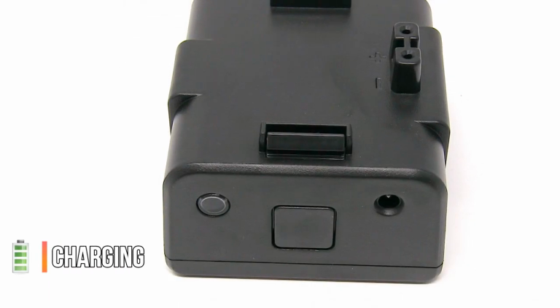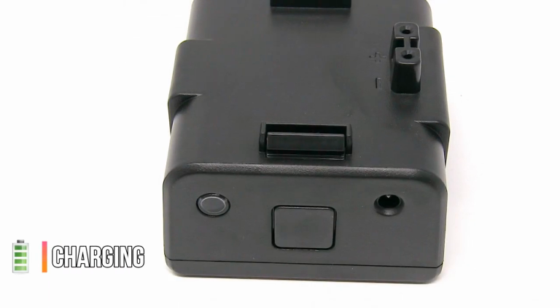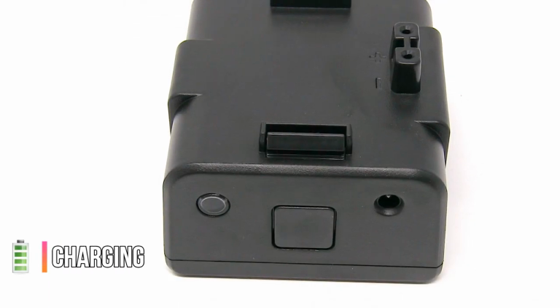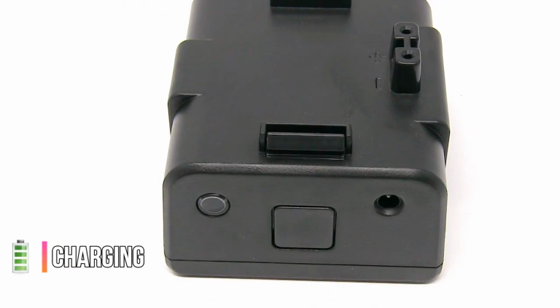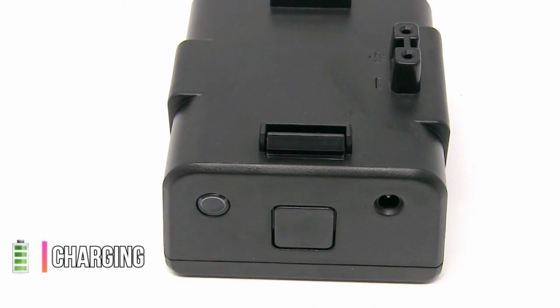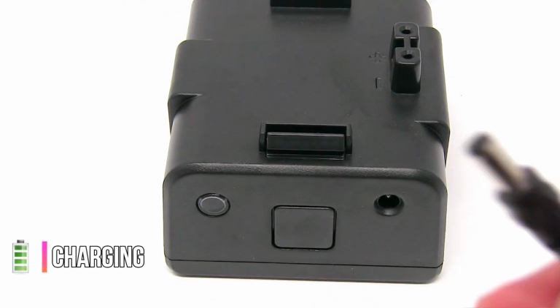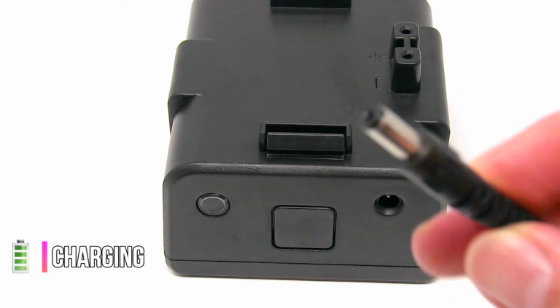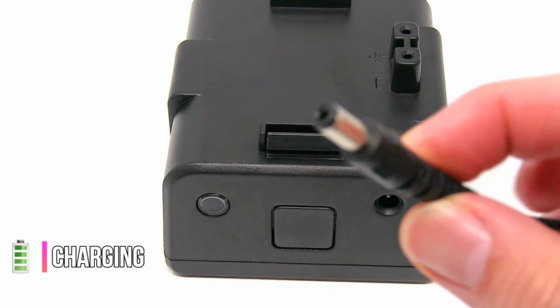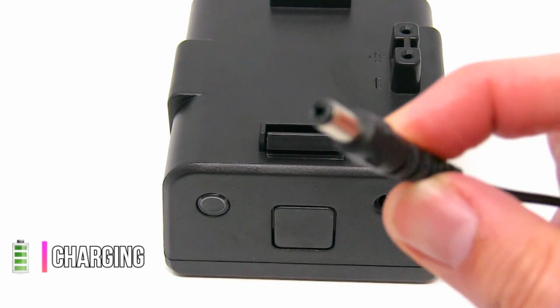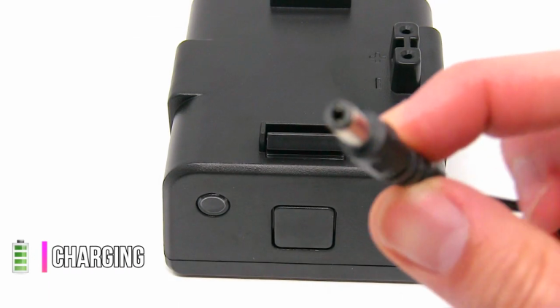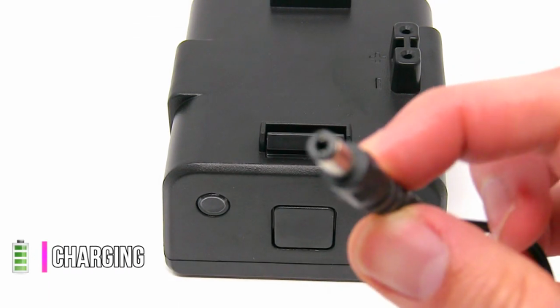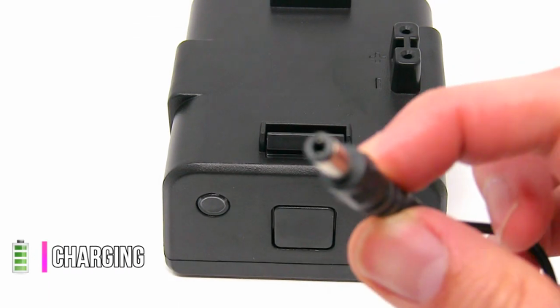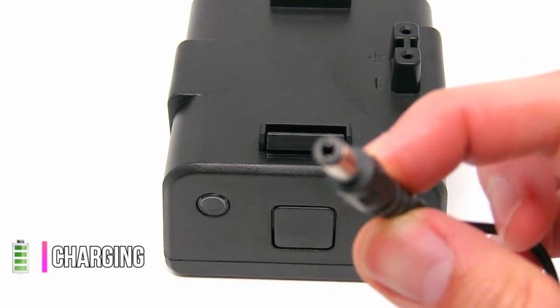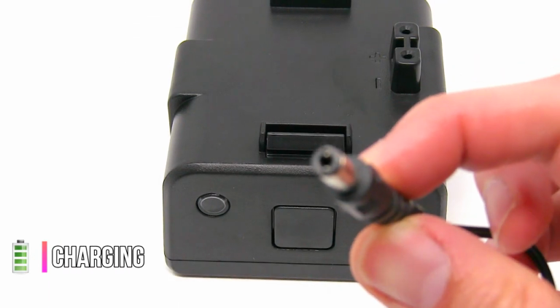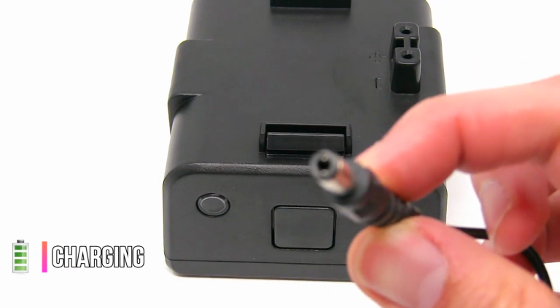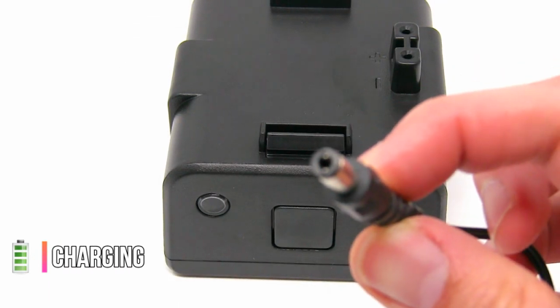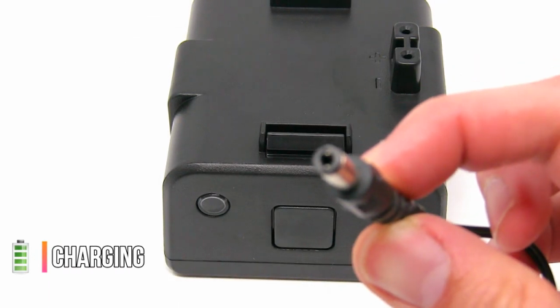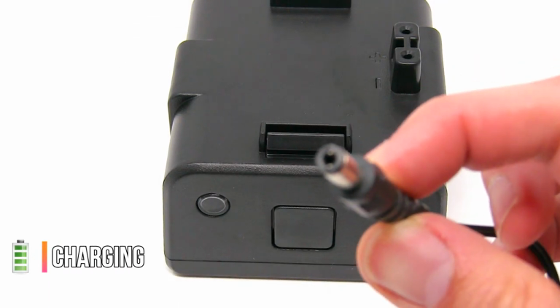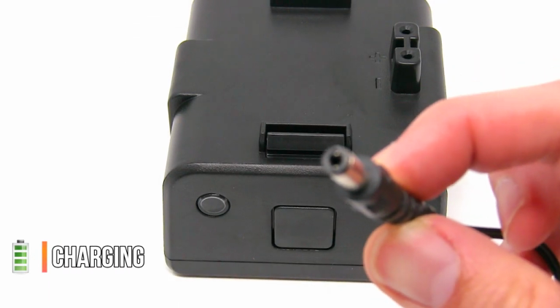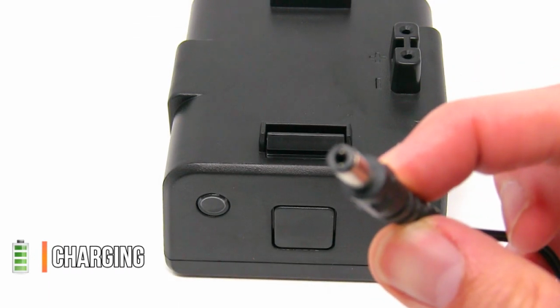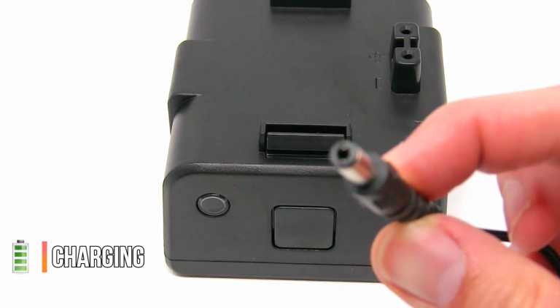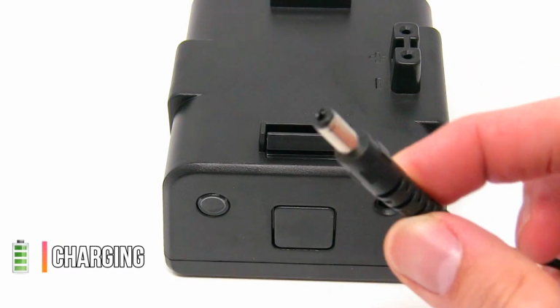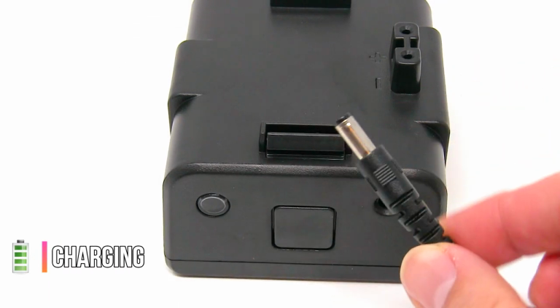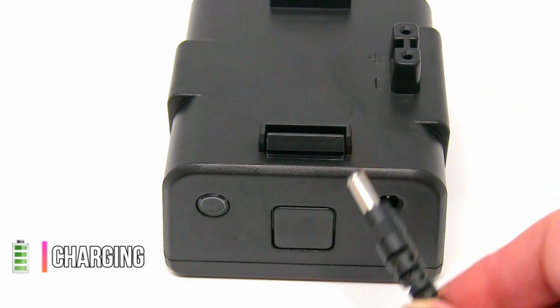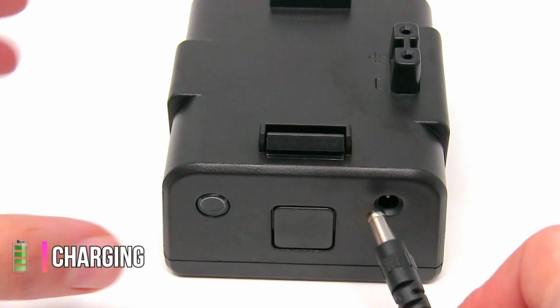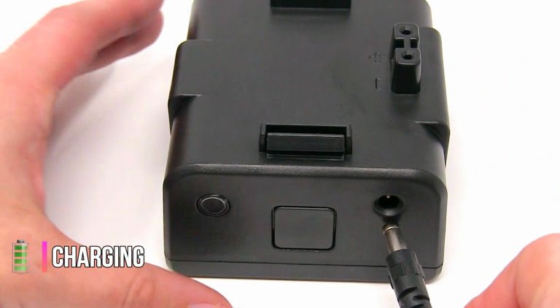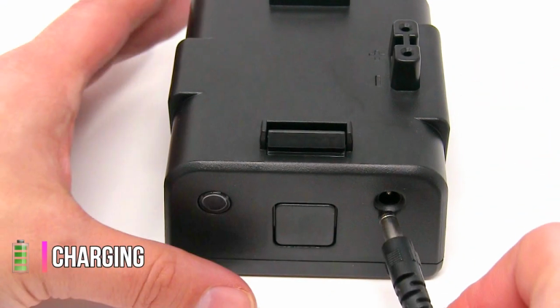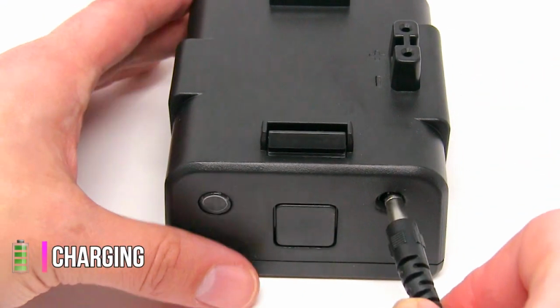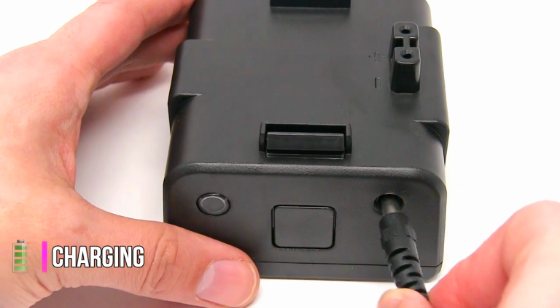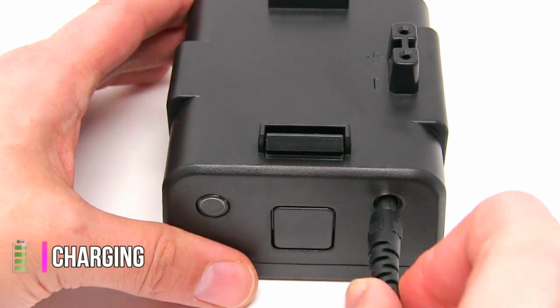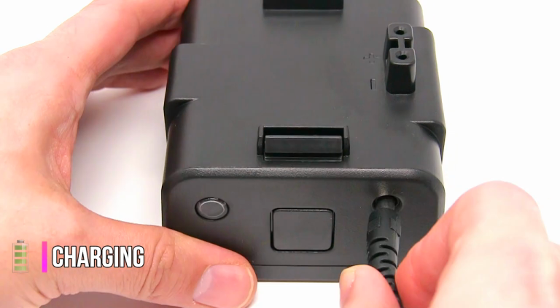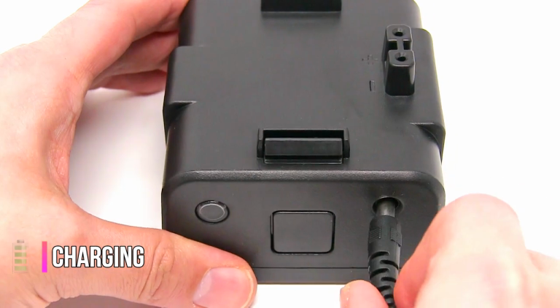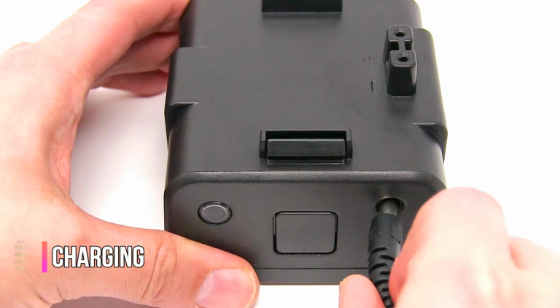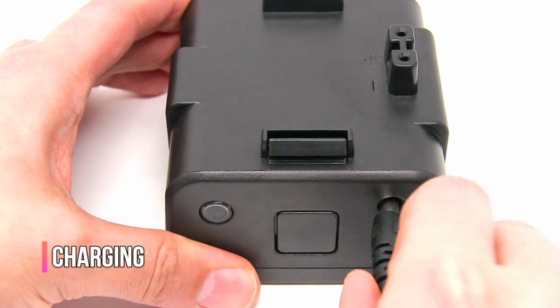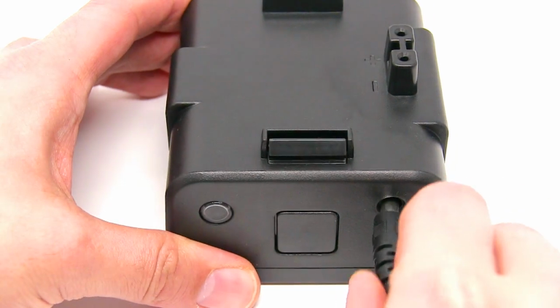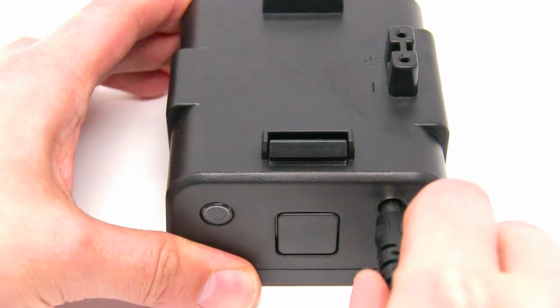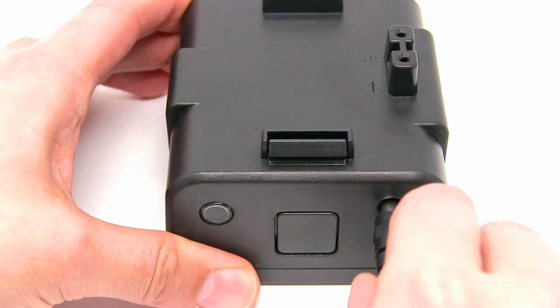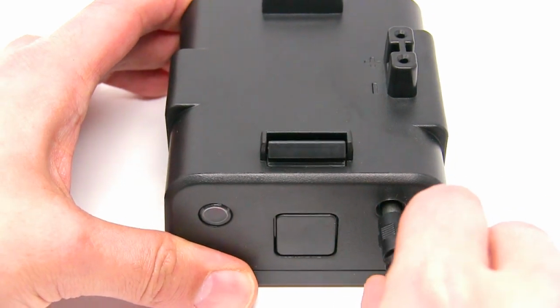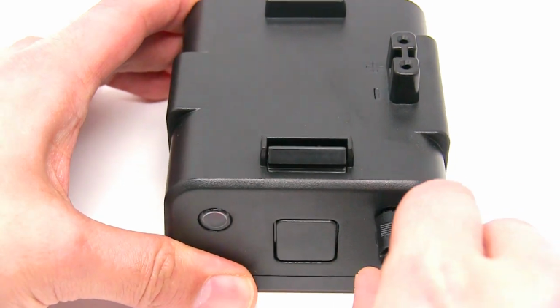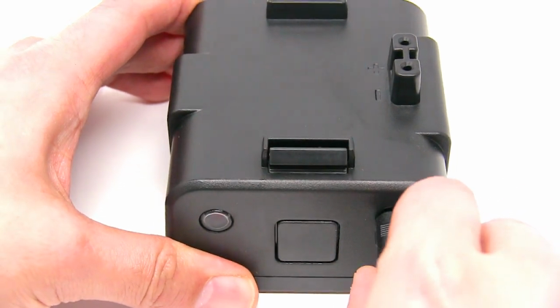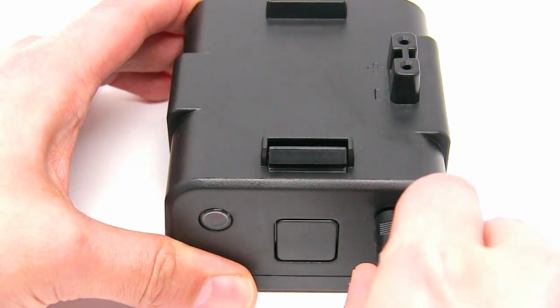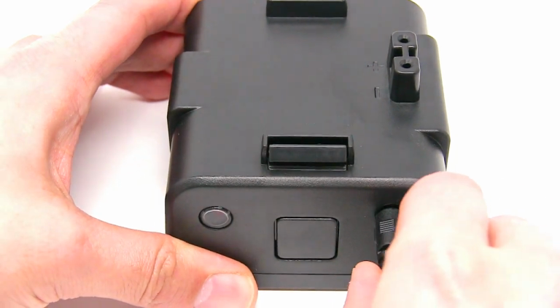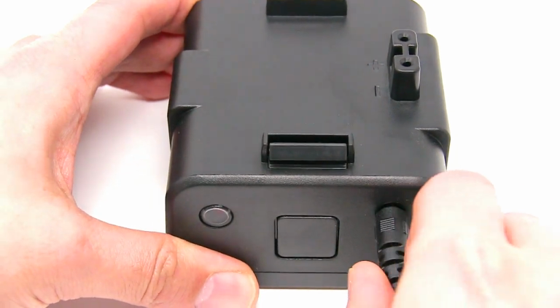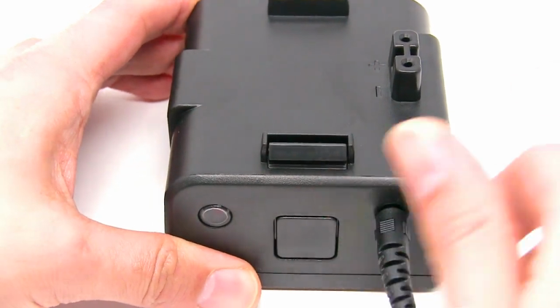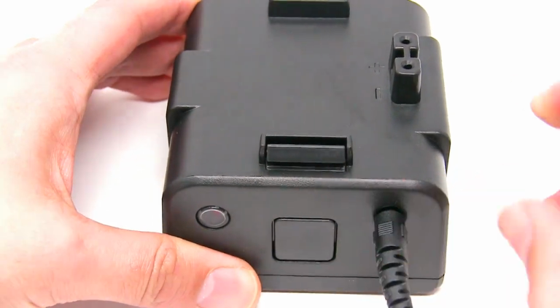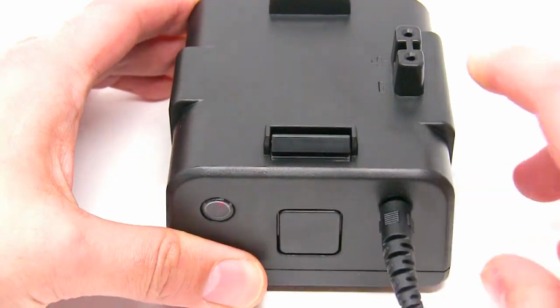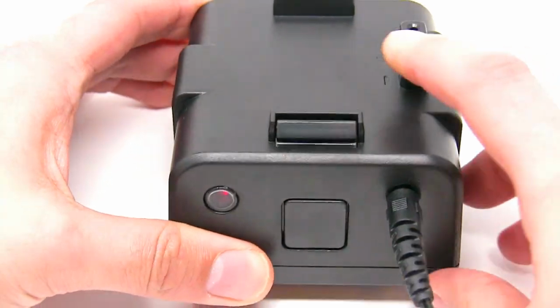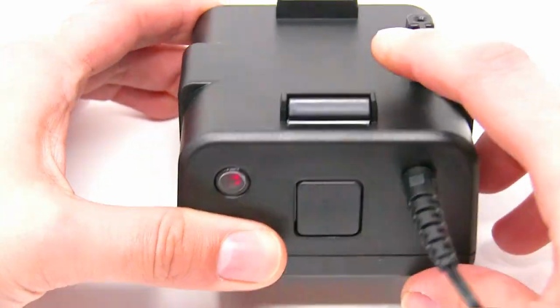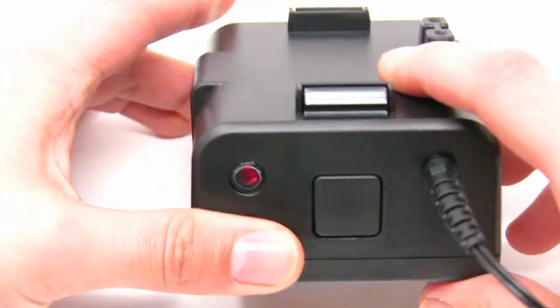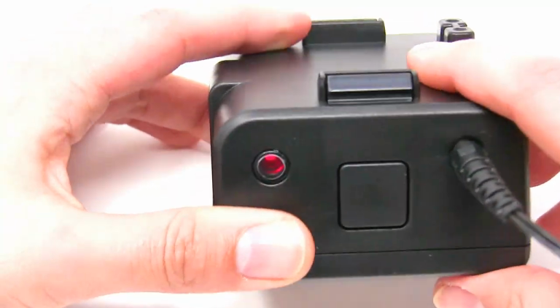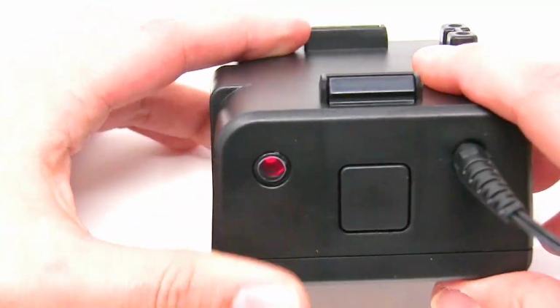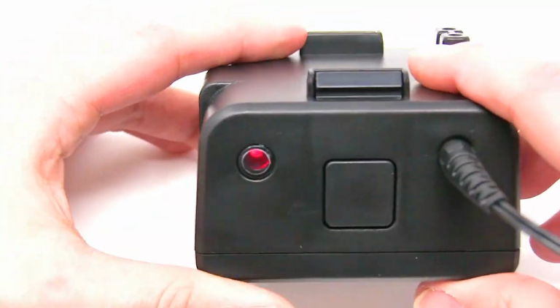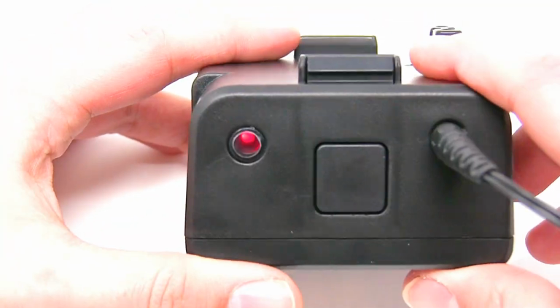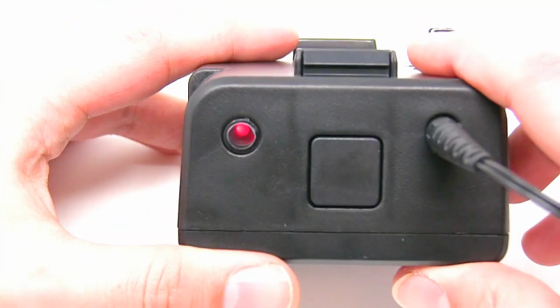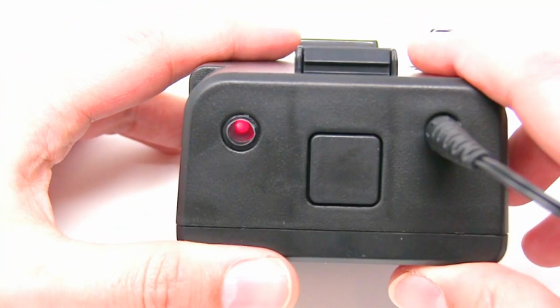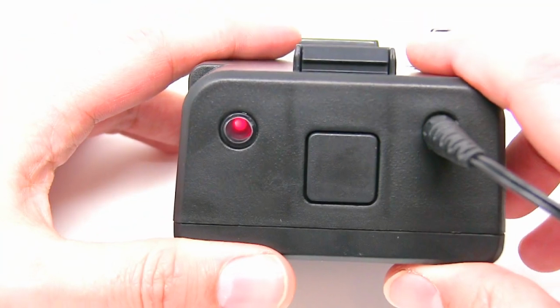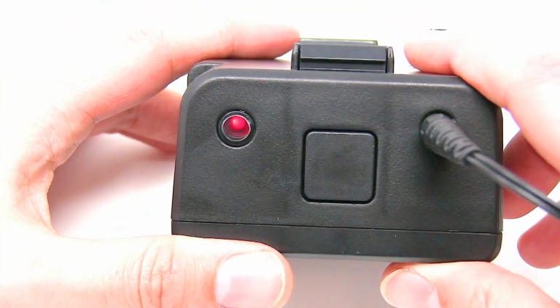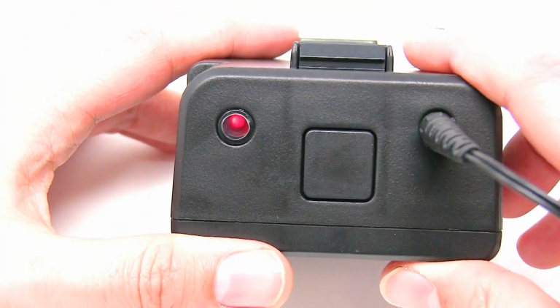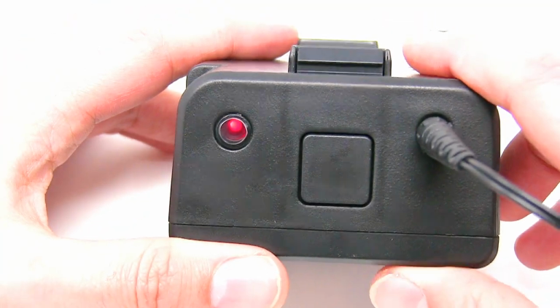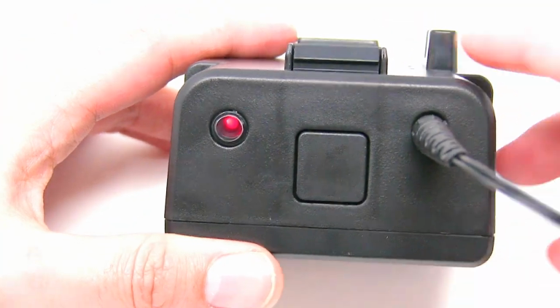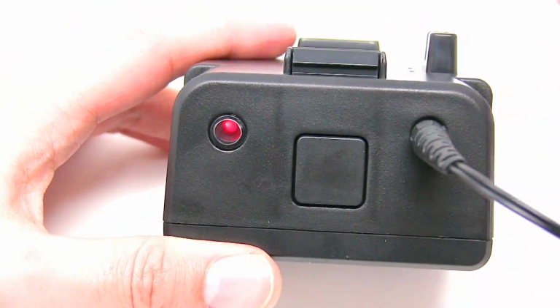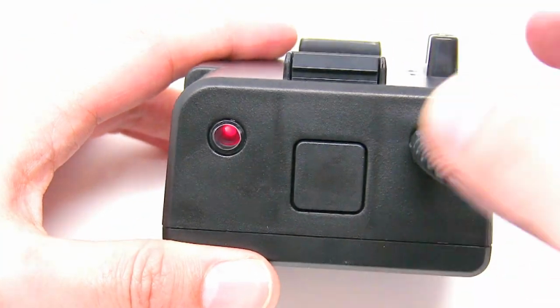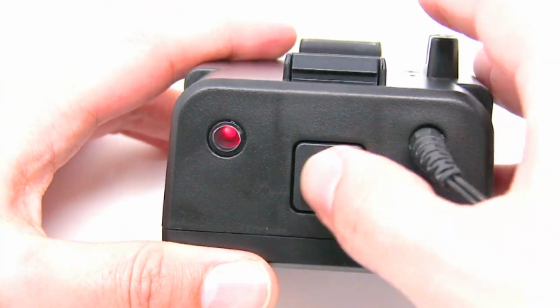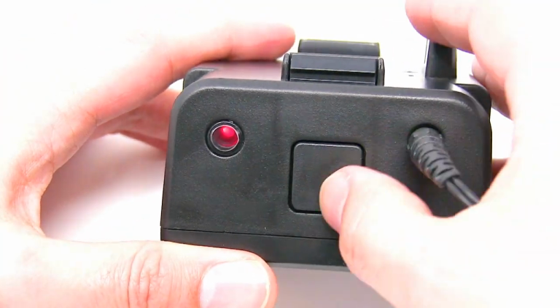Here I am just going to show quickly how to charge it. You connect that adapter and it will just start charging.